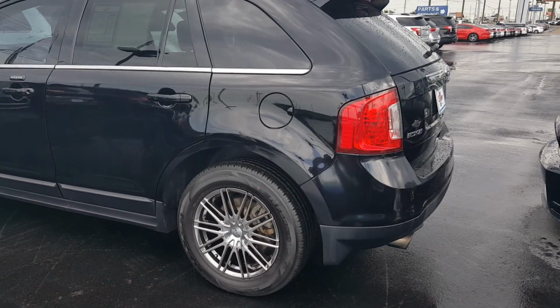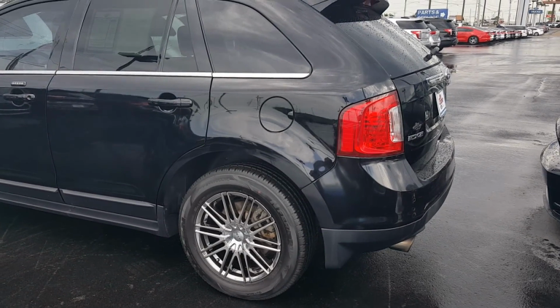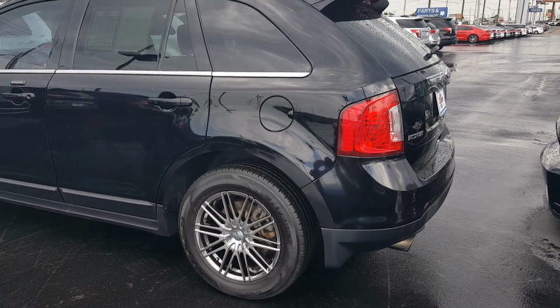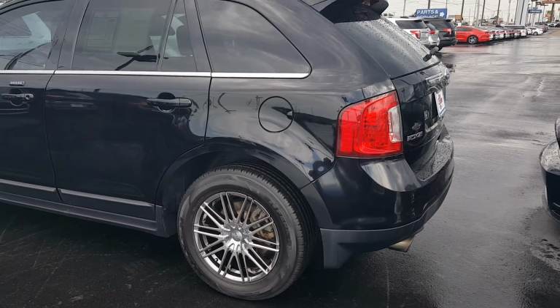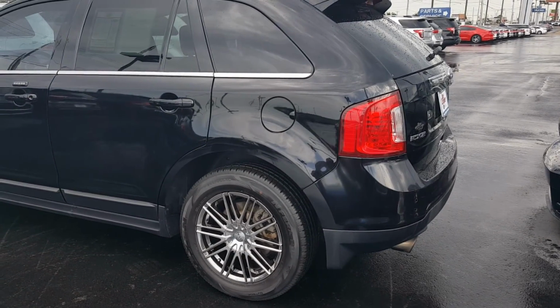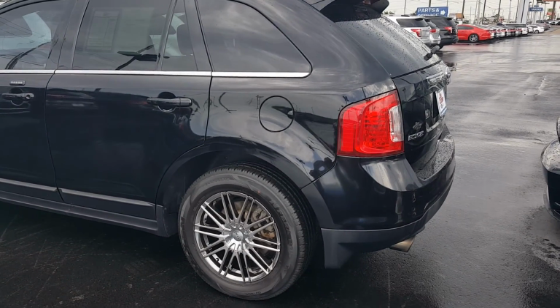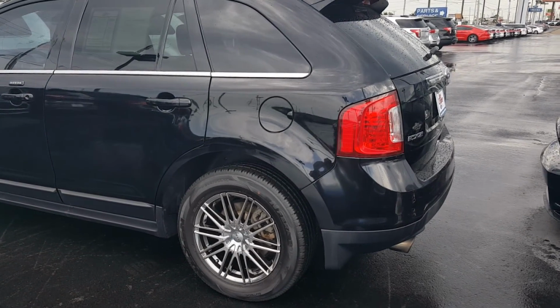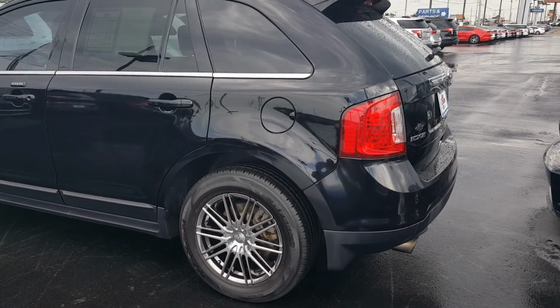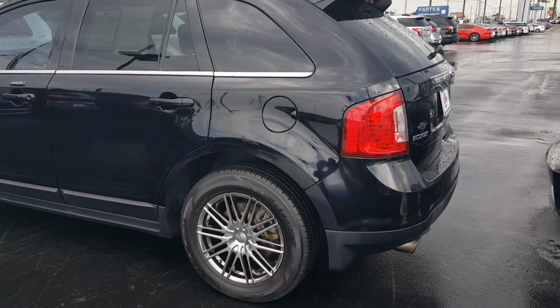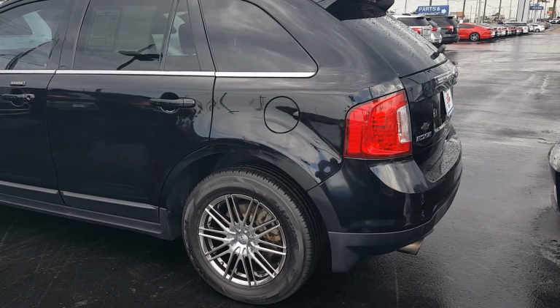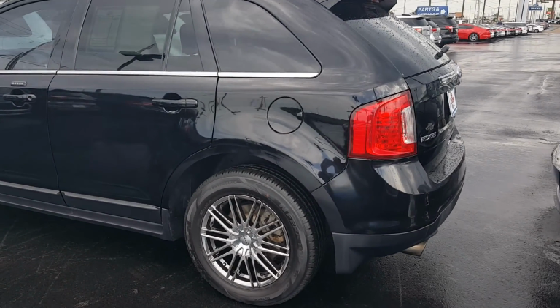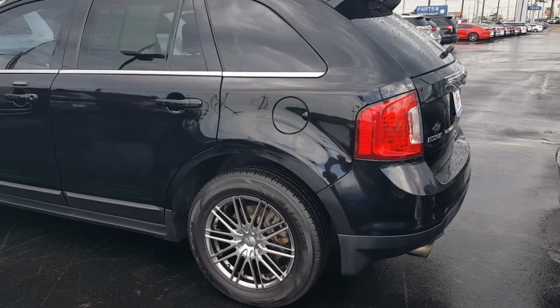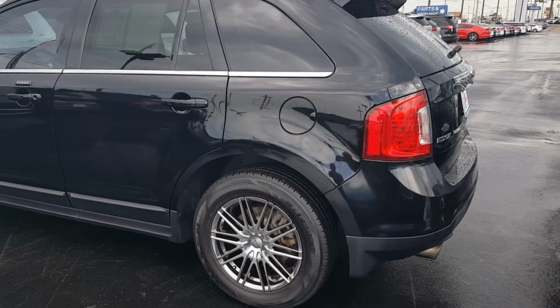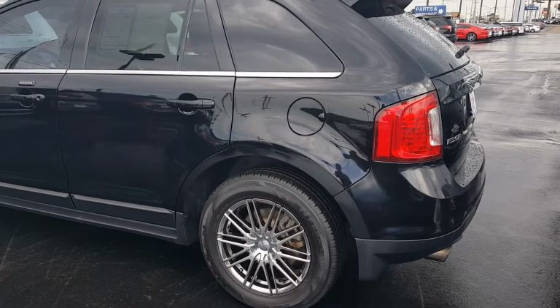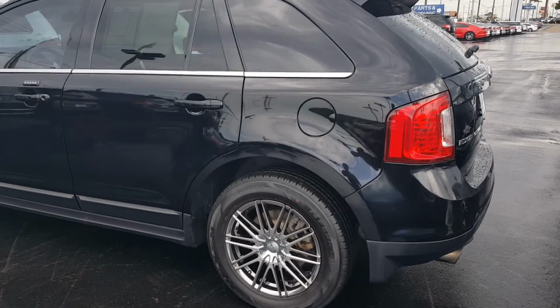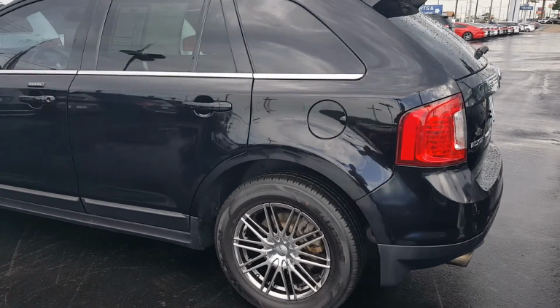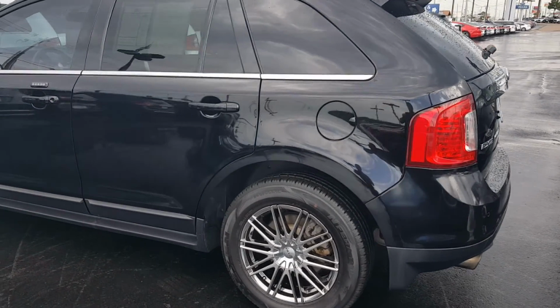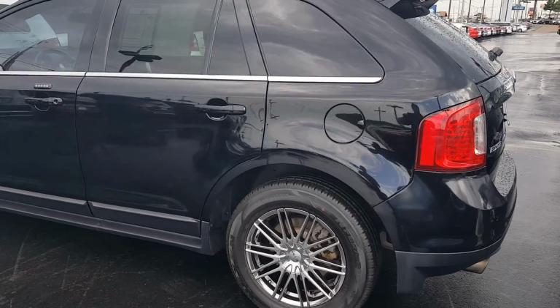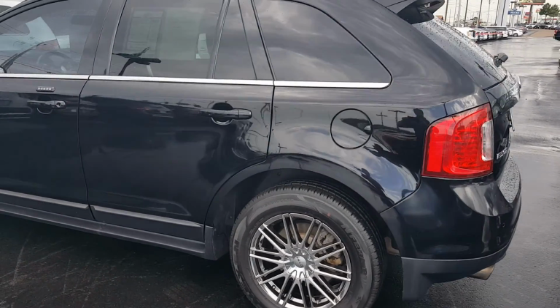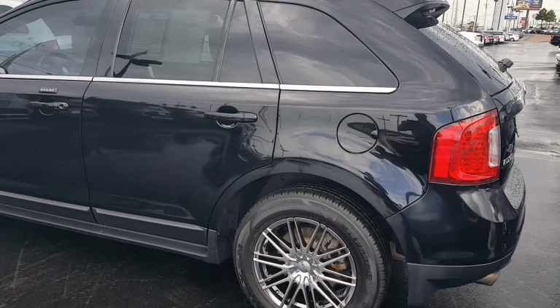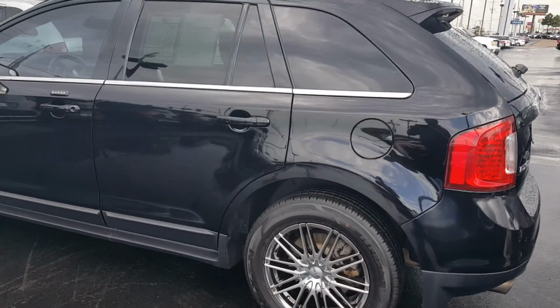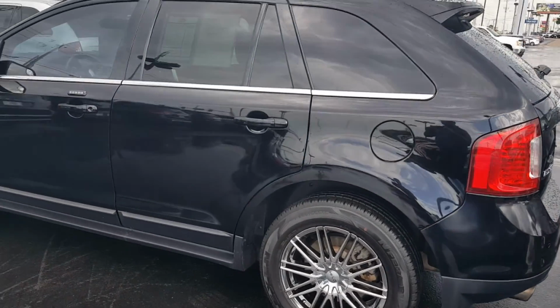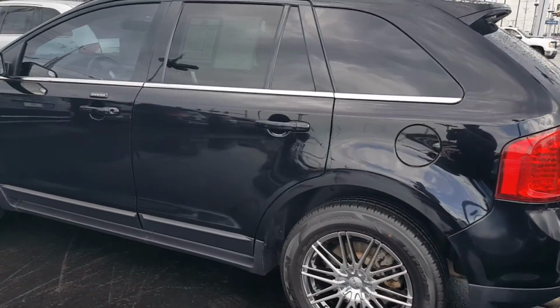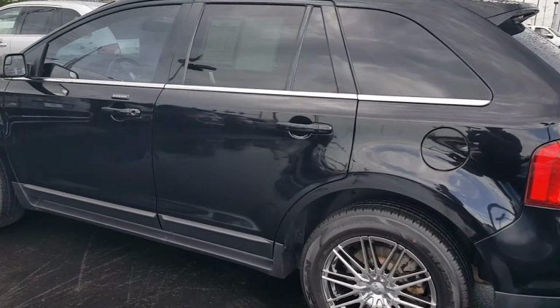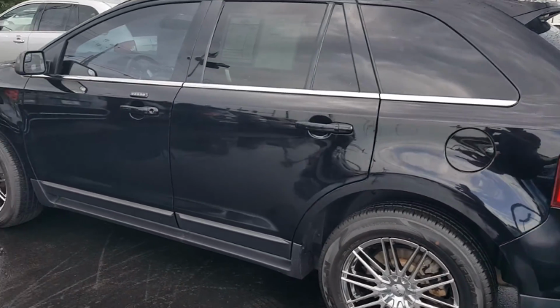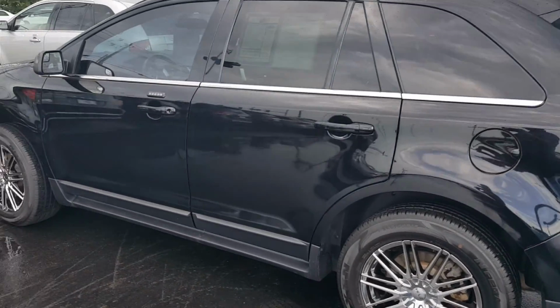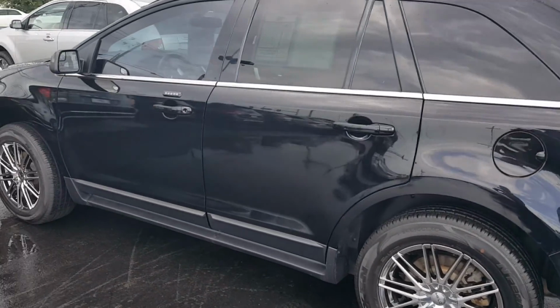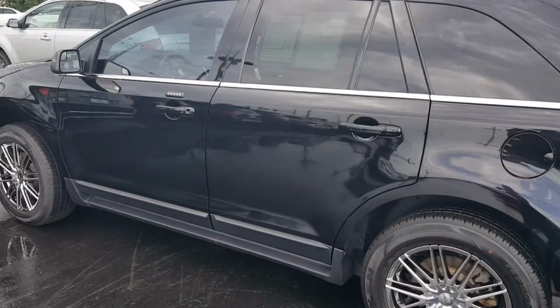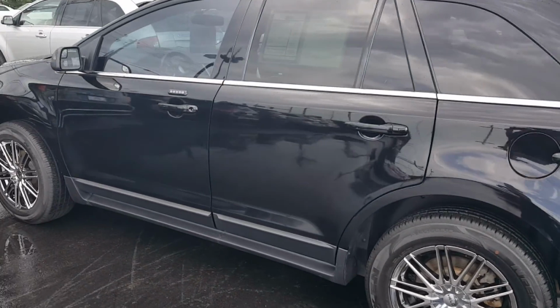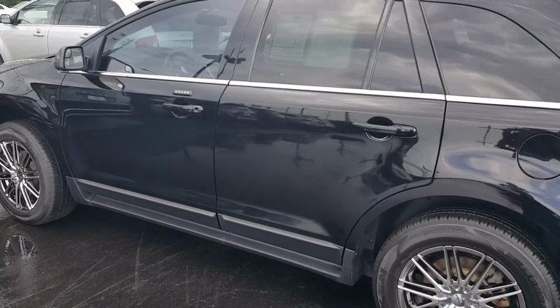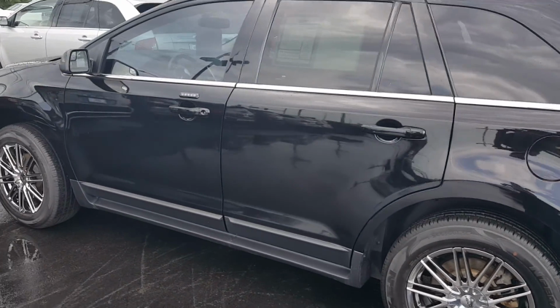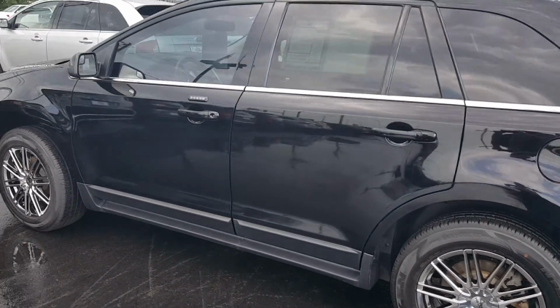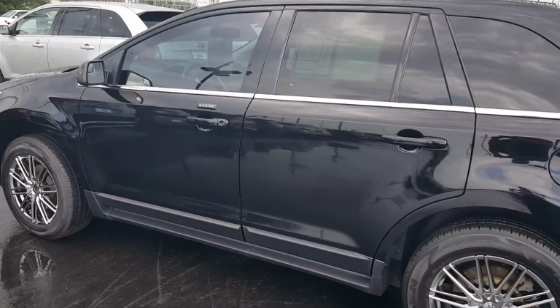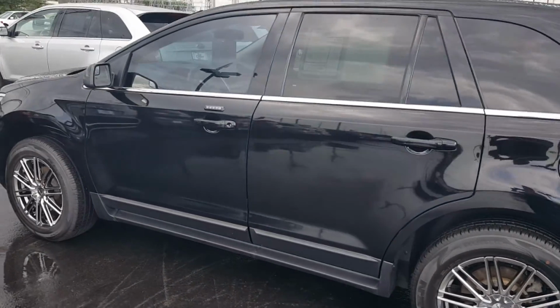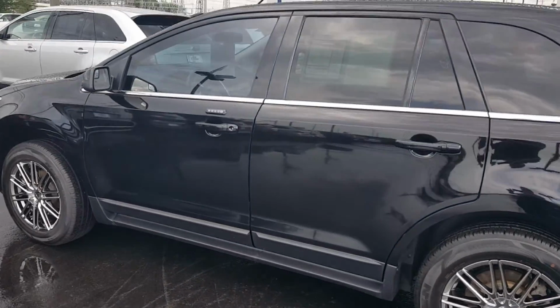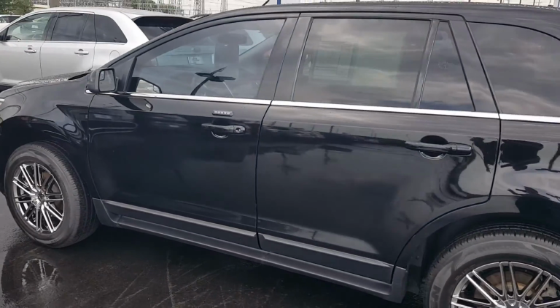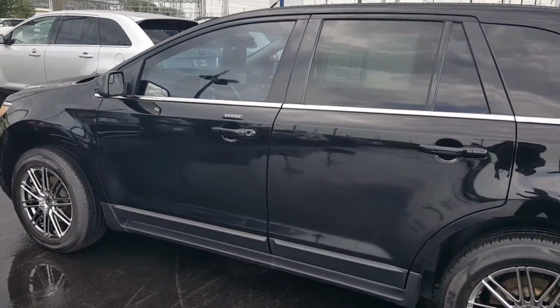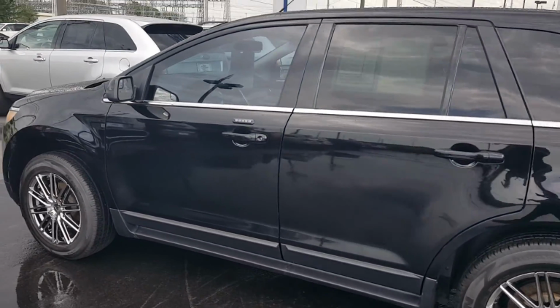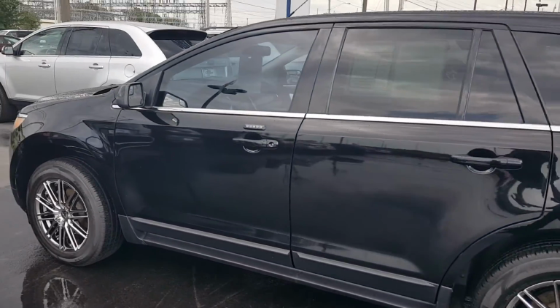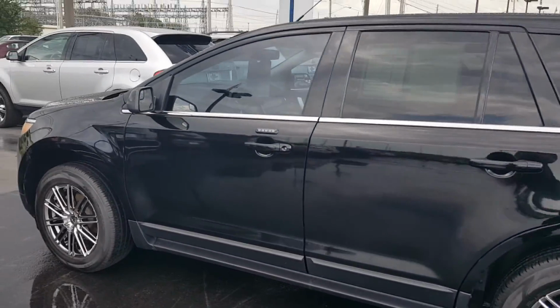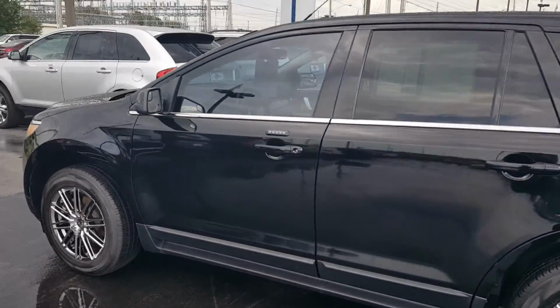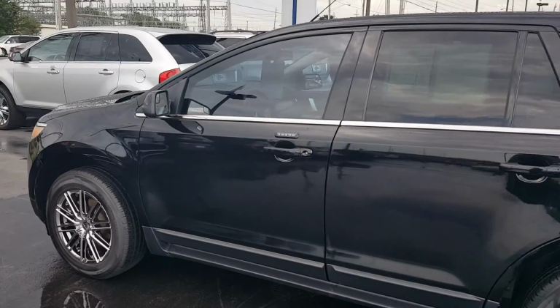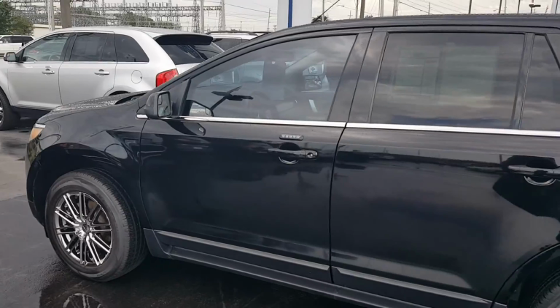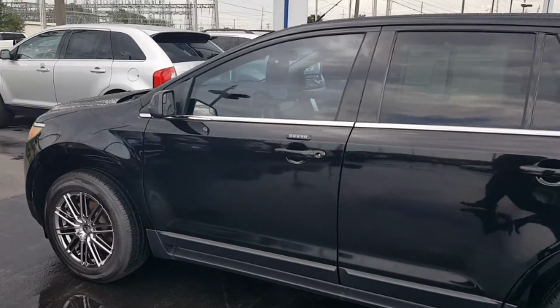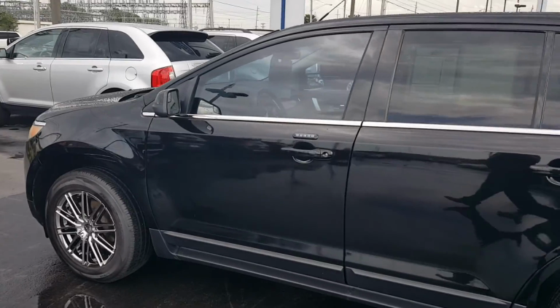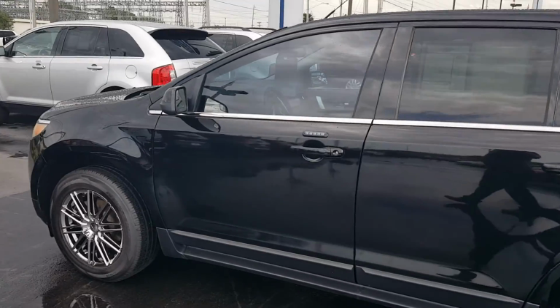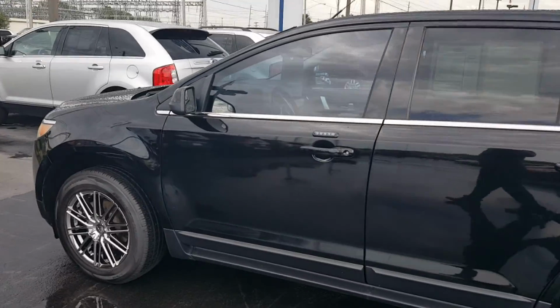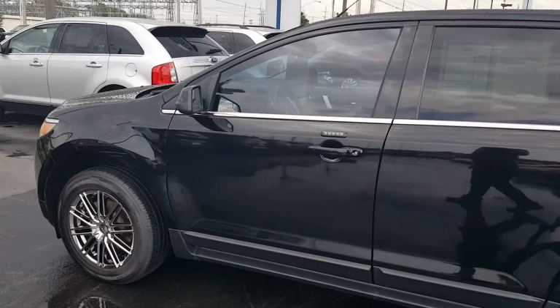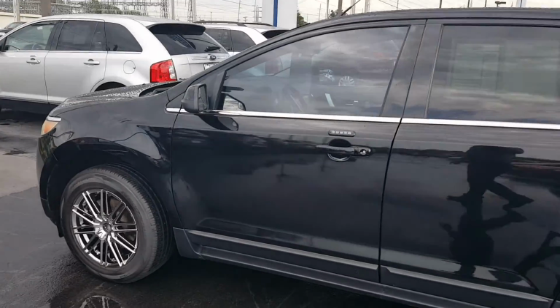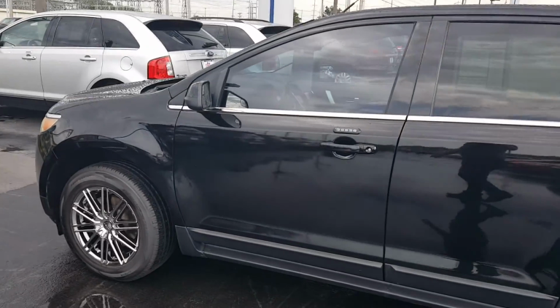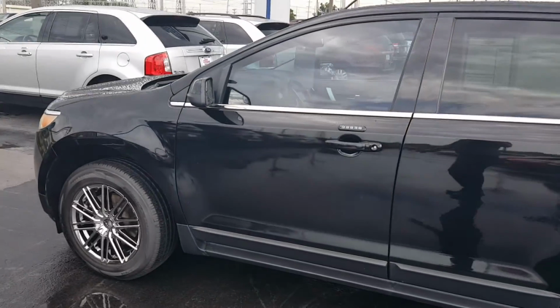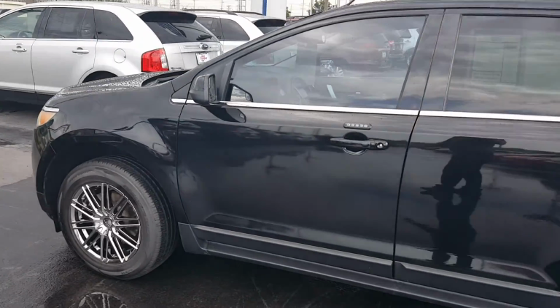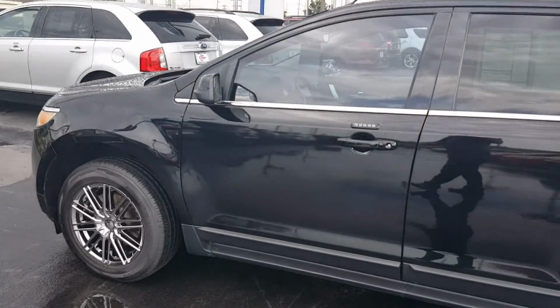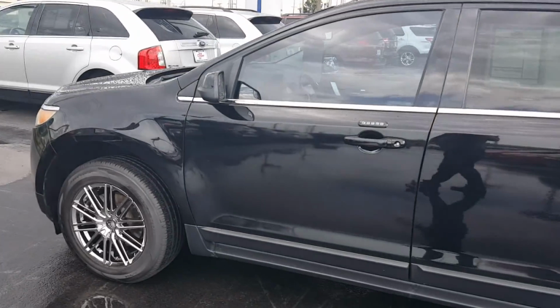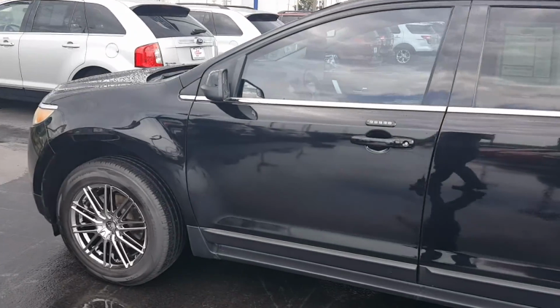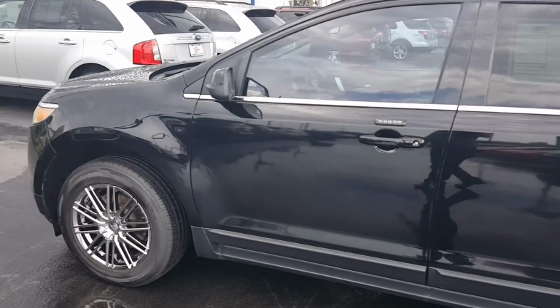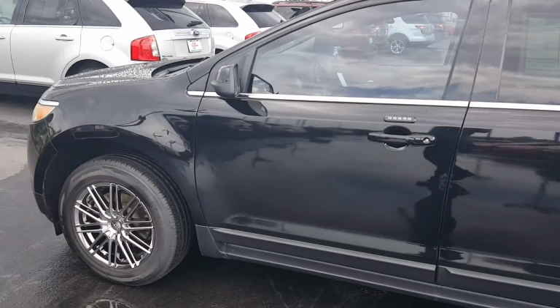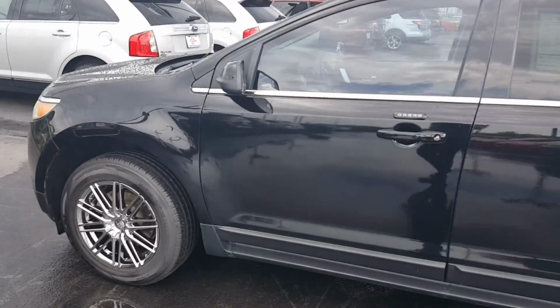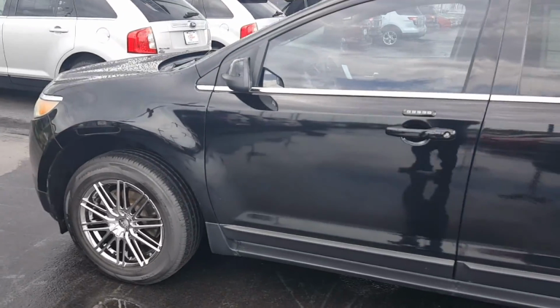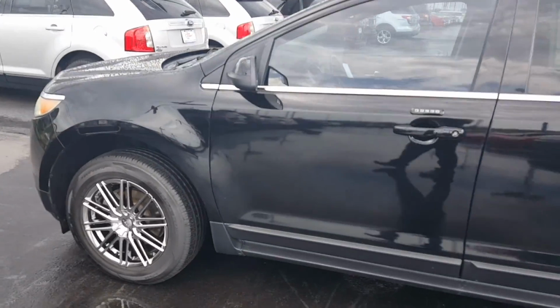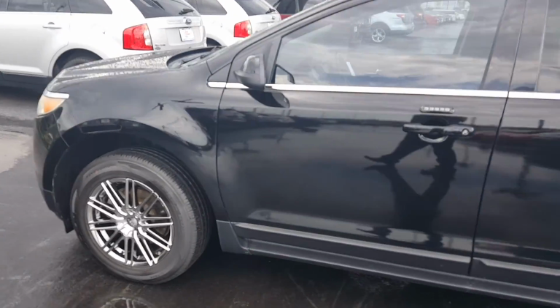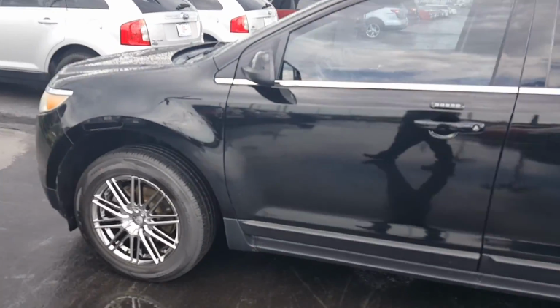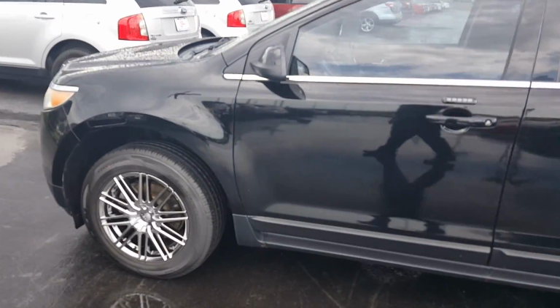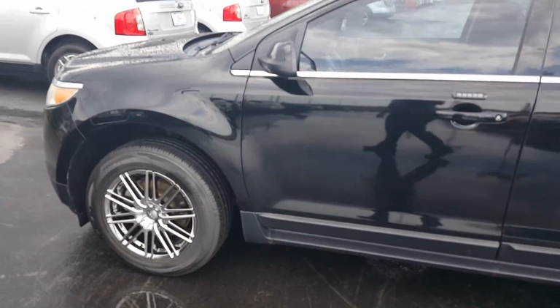Hey, this is Tim over at Joe Cooper Ford. I wanted to shoot you a quick little video of that Edge that you had inquired about.